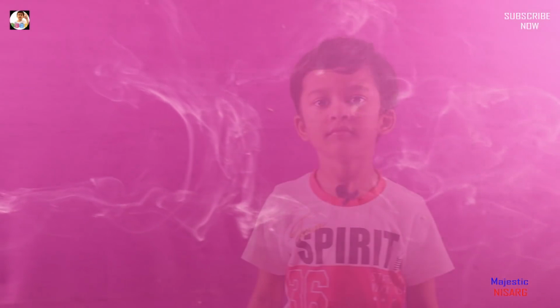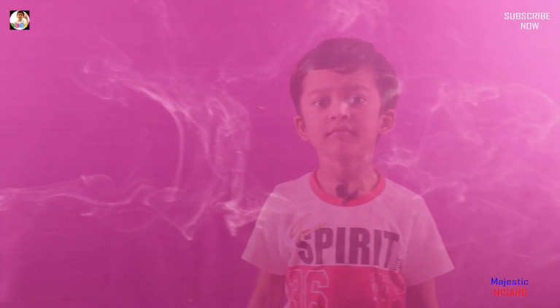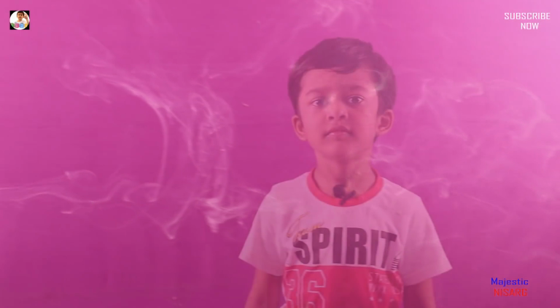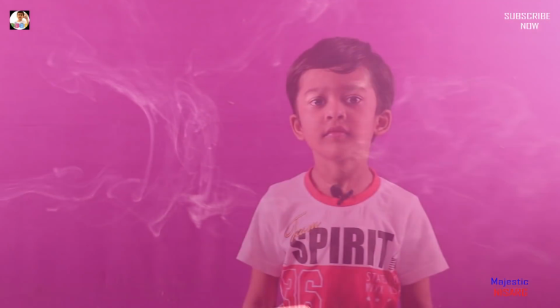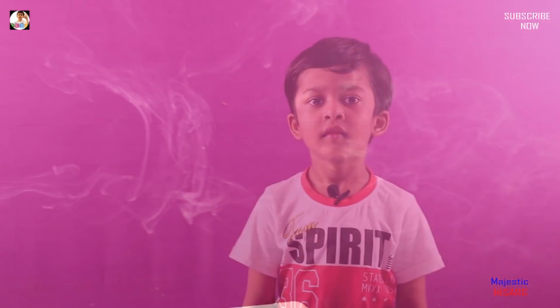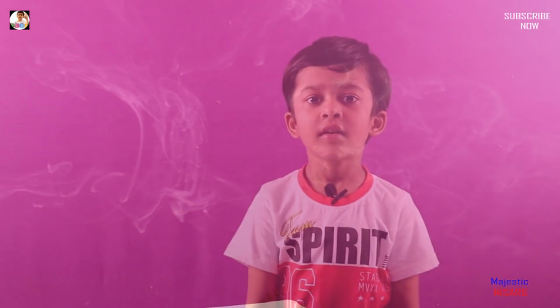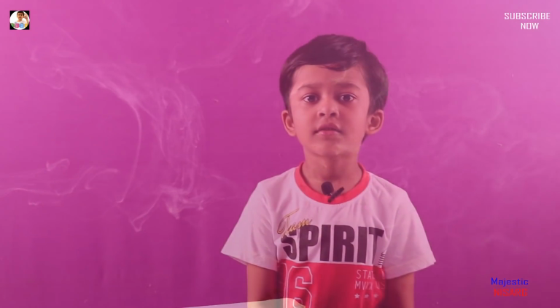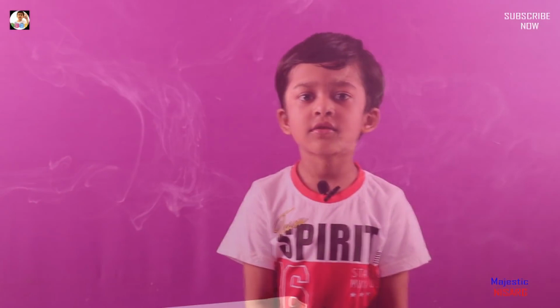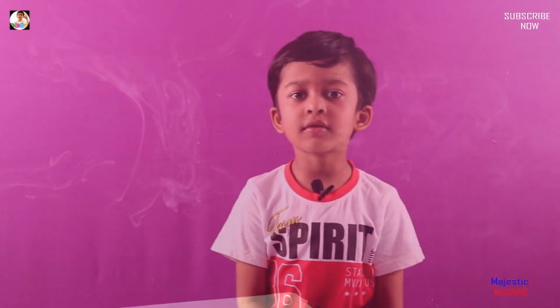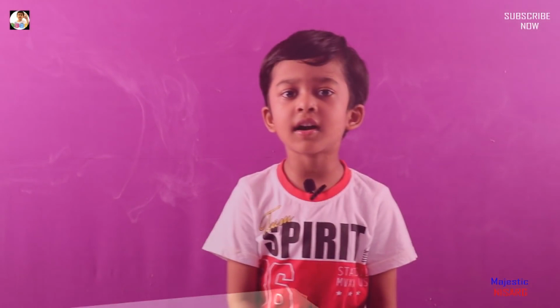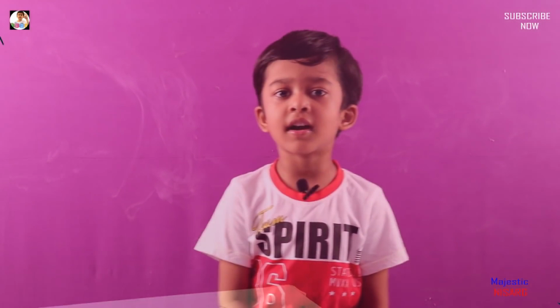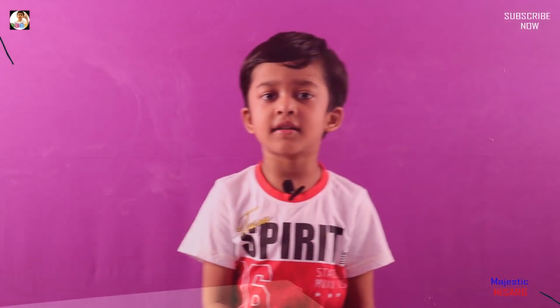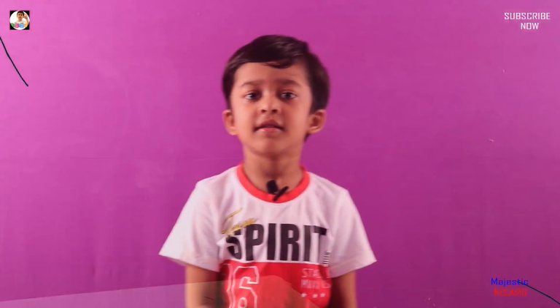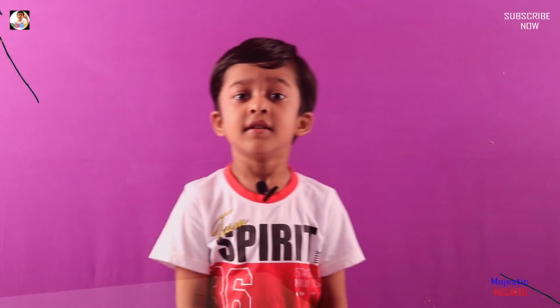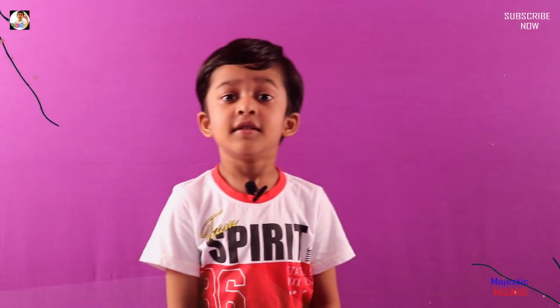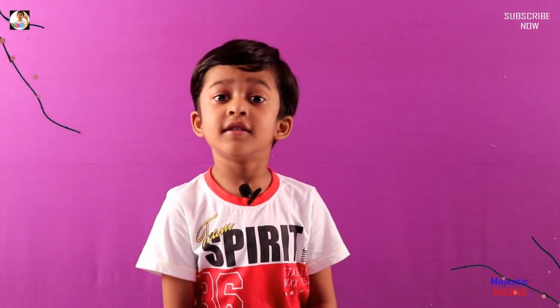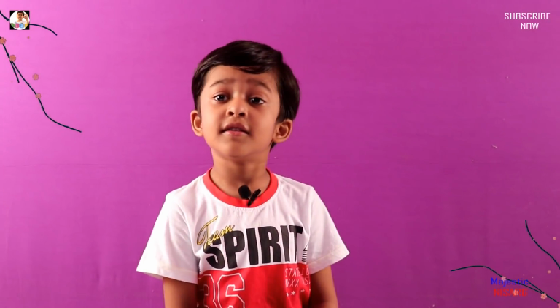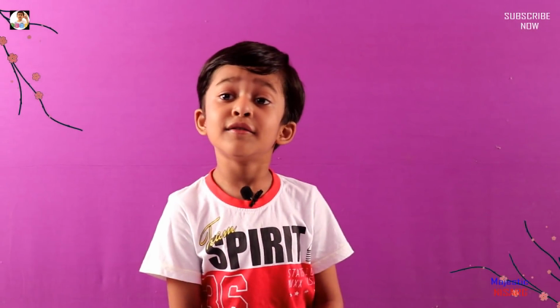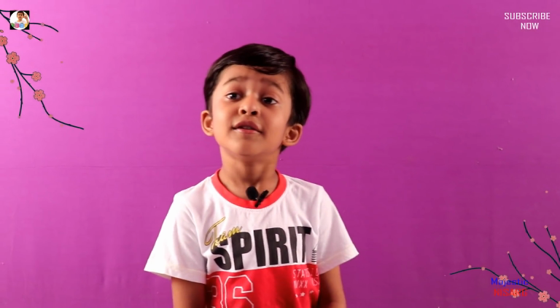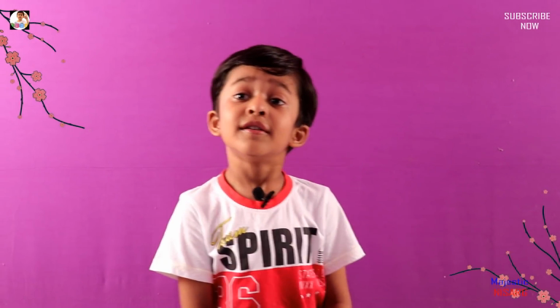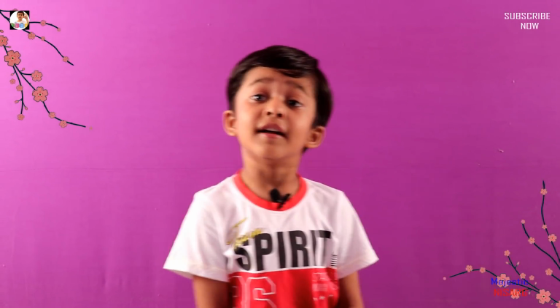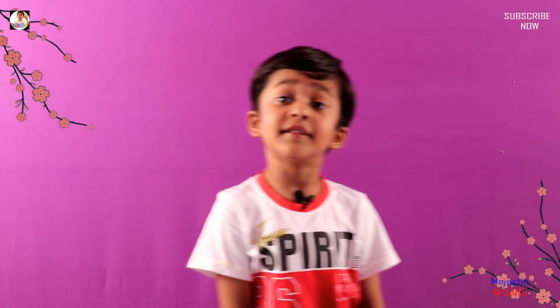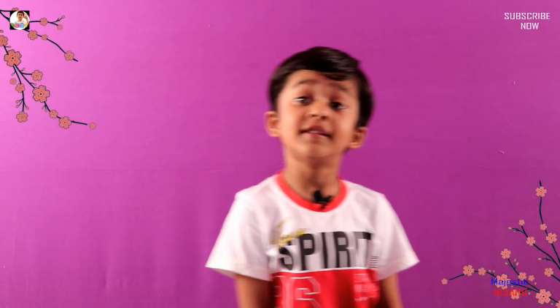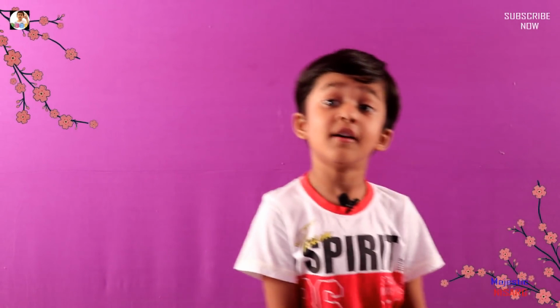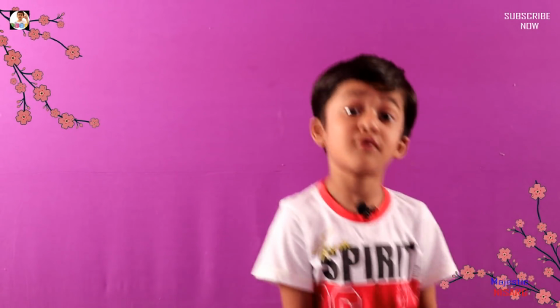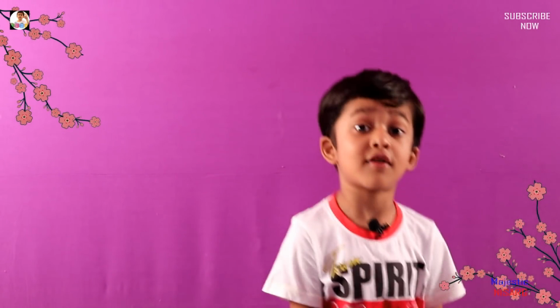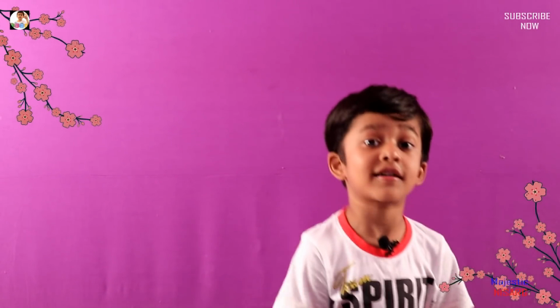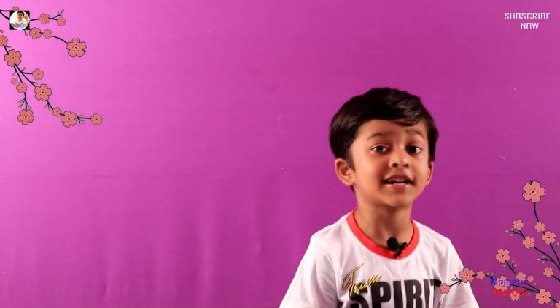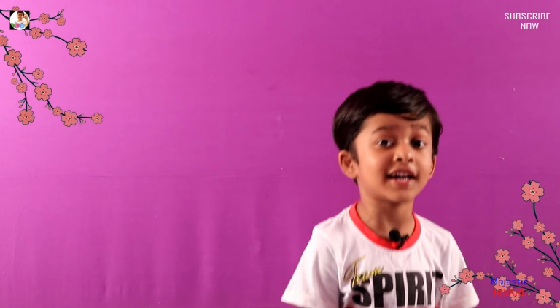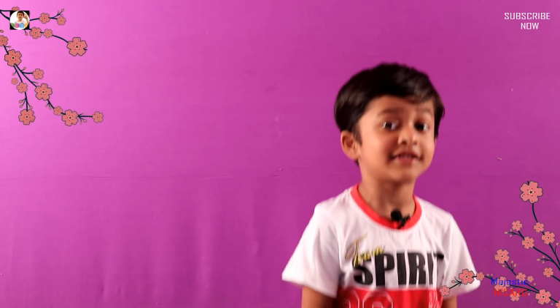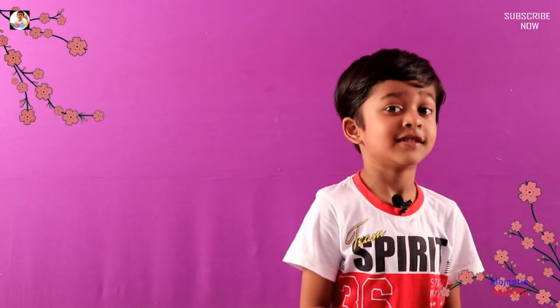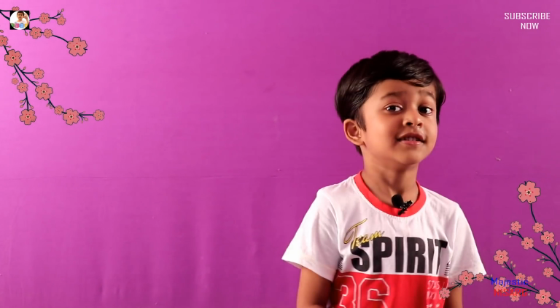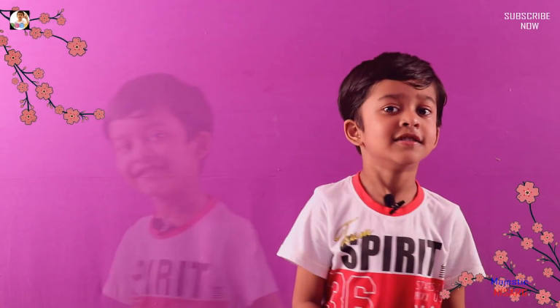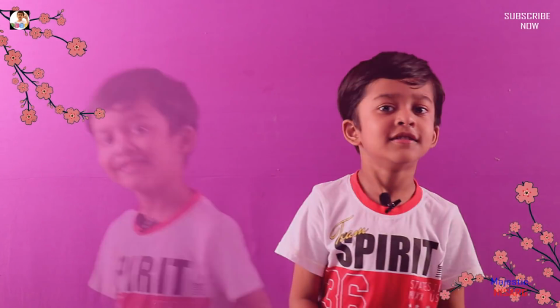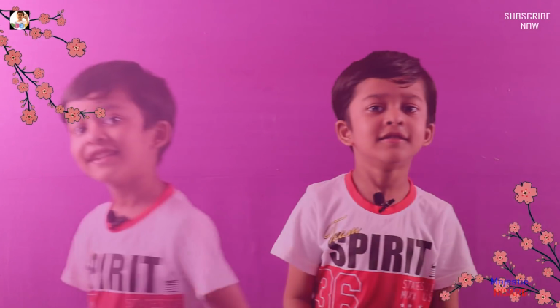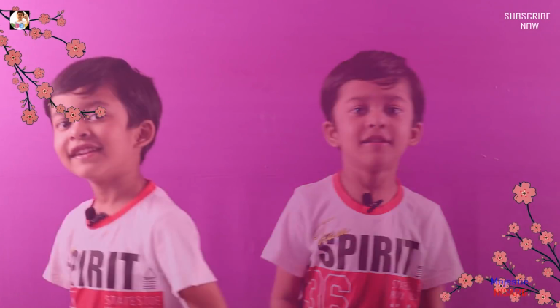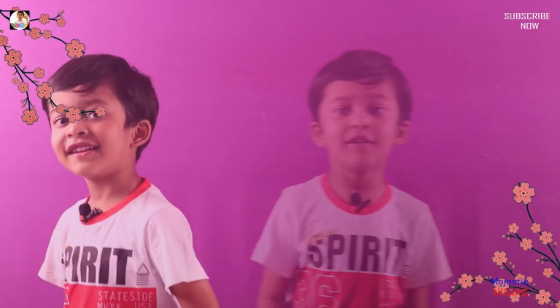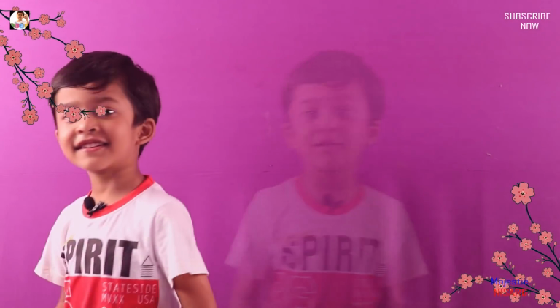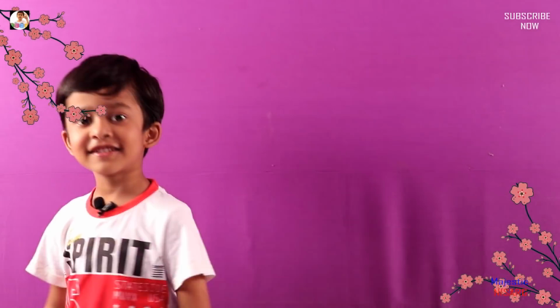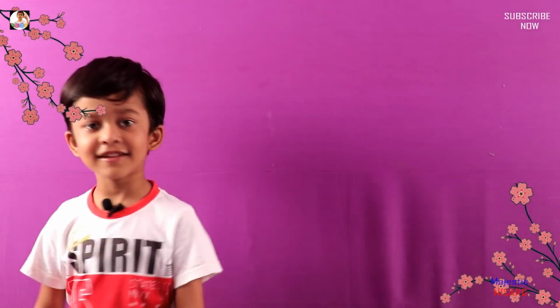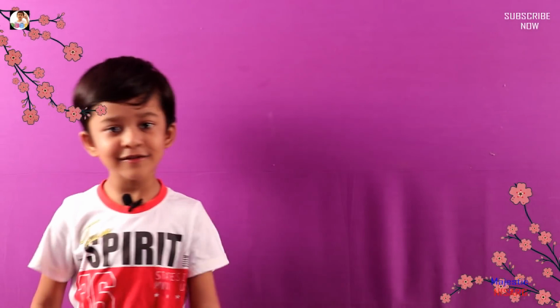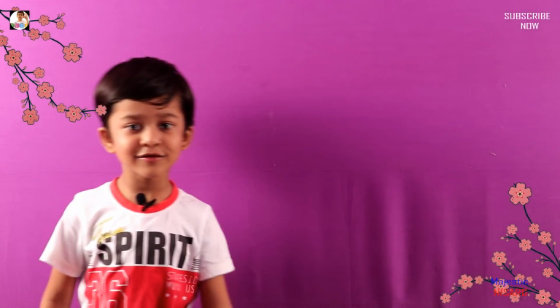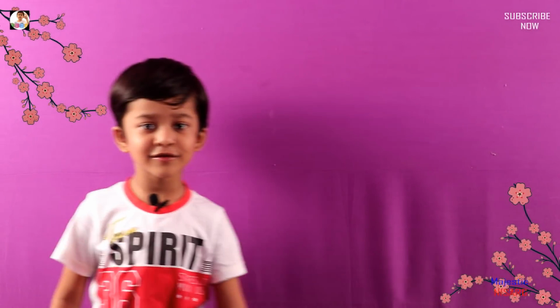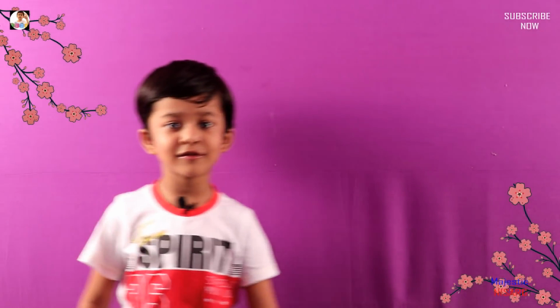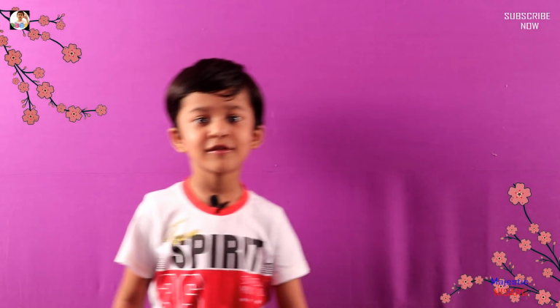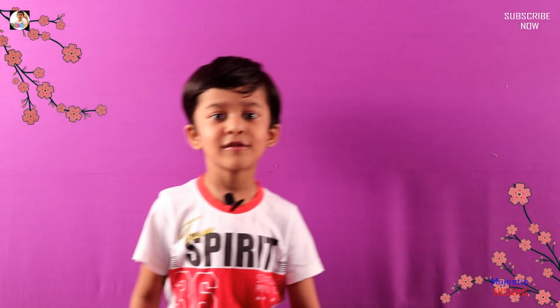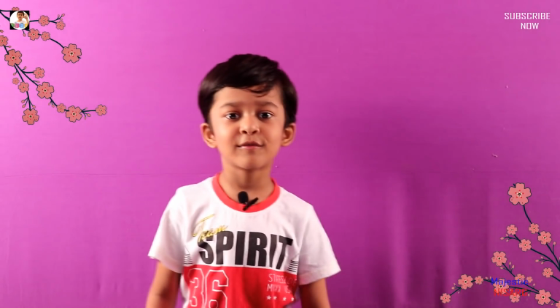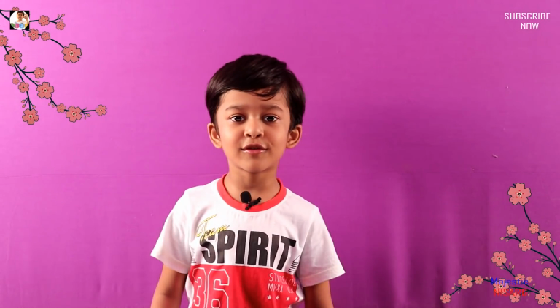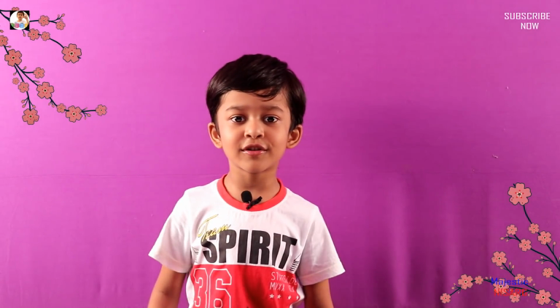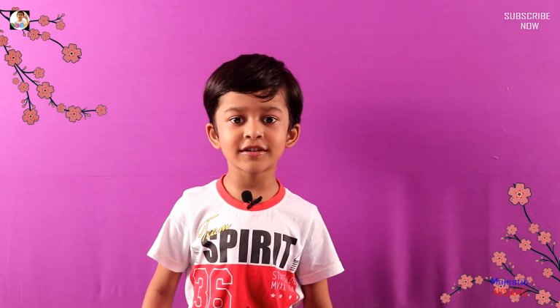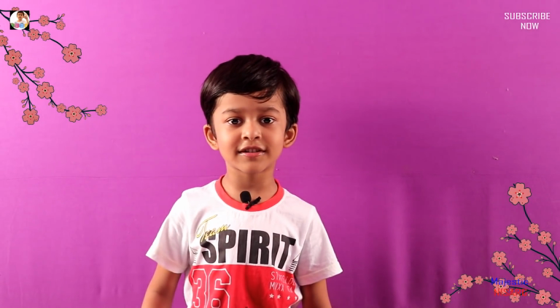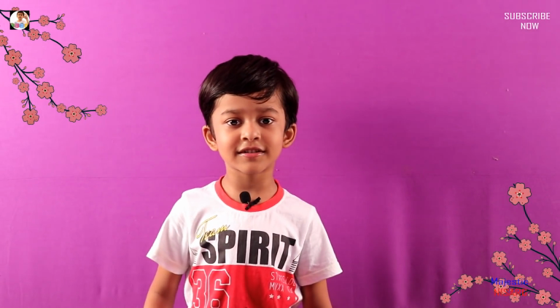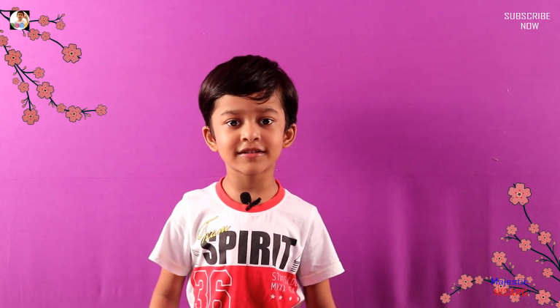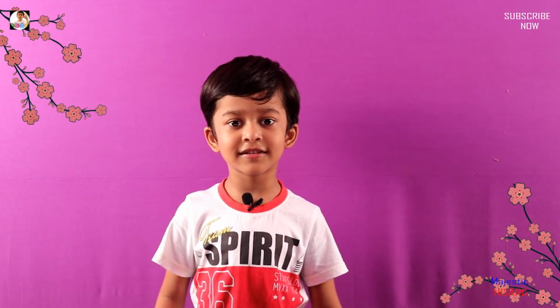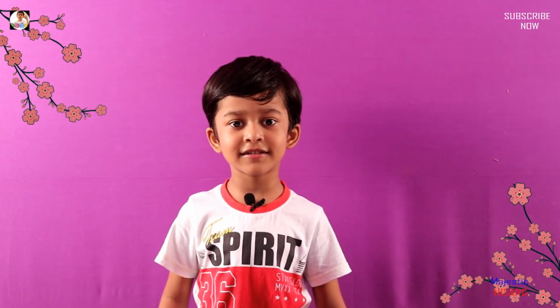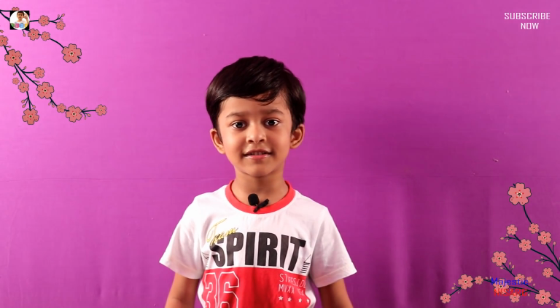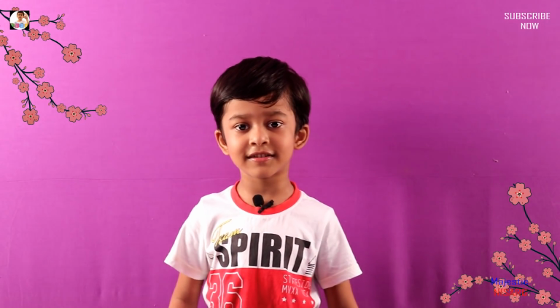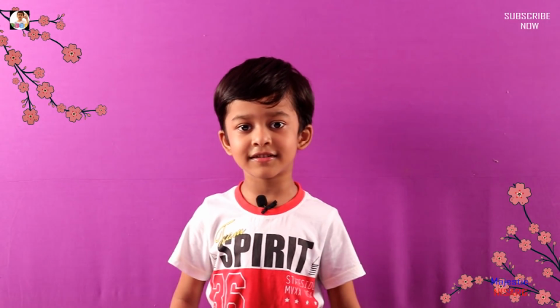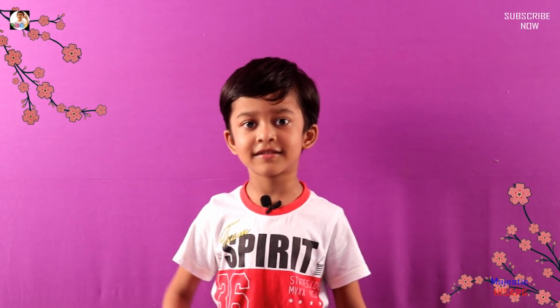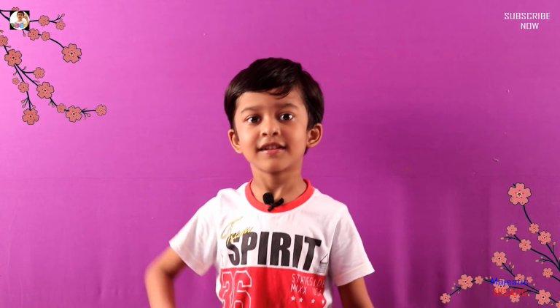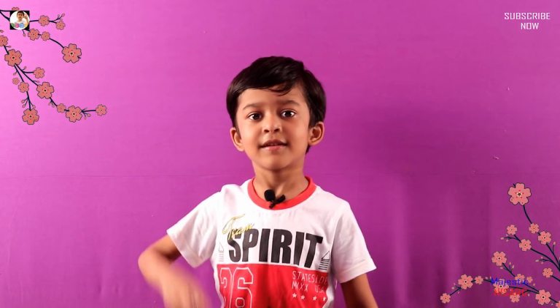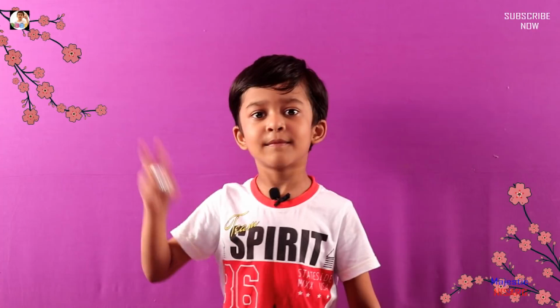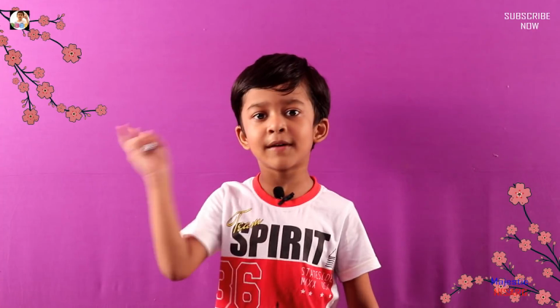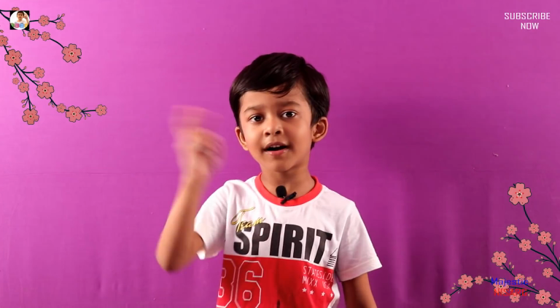So guys, did you like the rocket? Next time we'll see more interesting things. Bye!